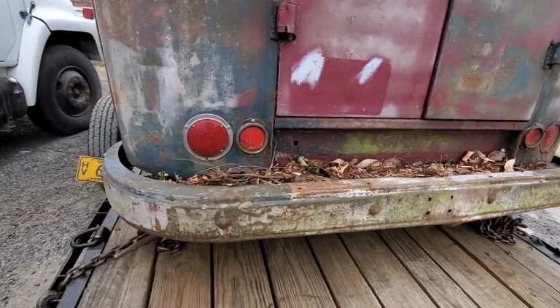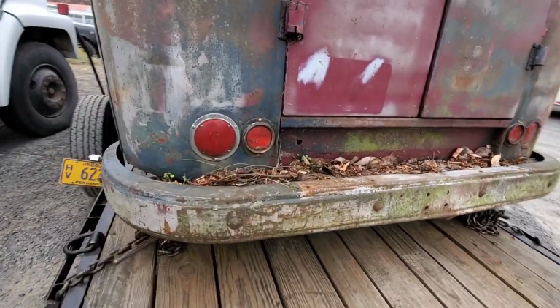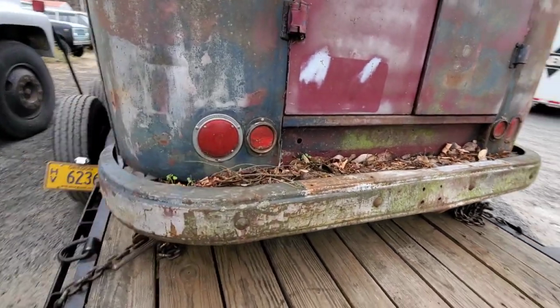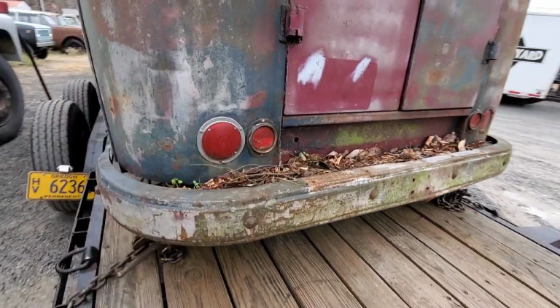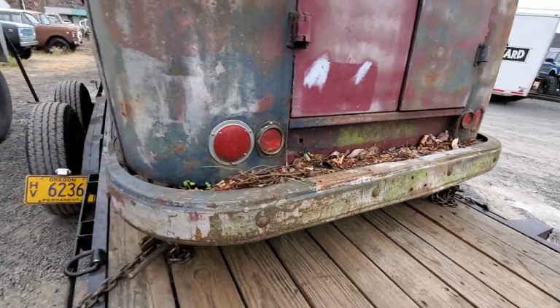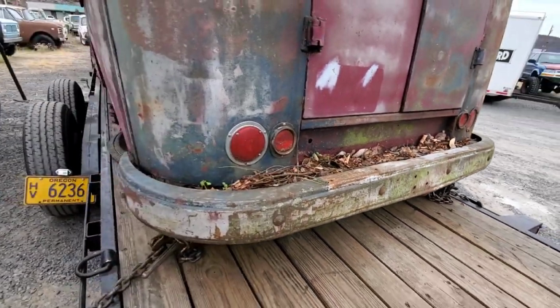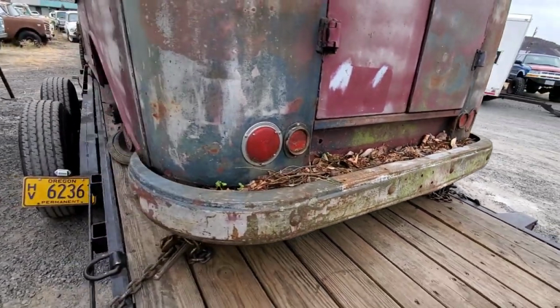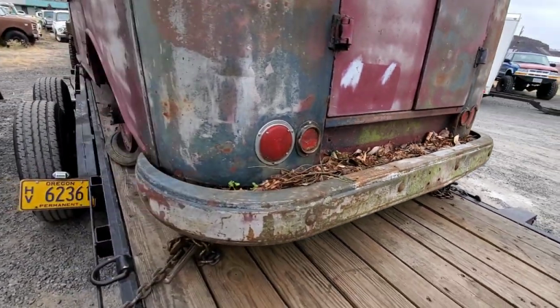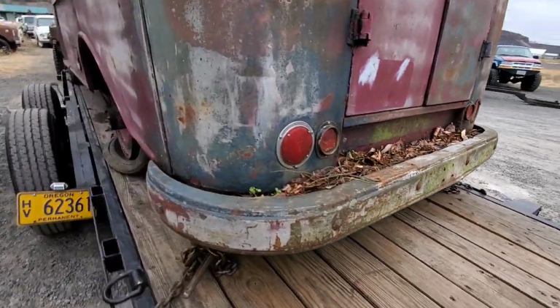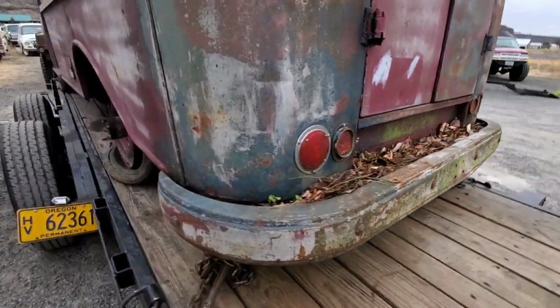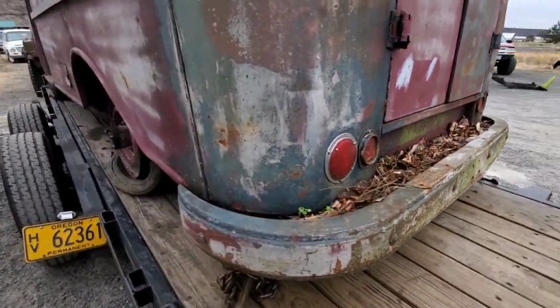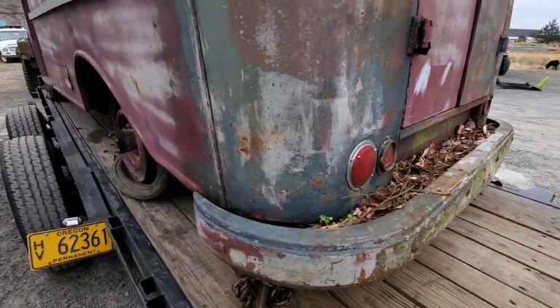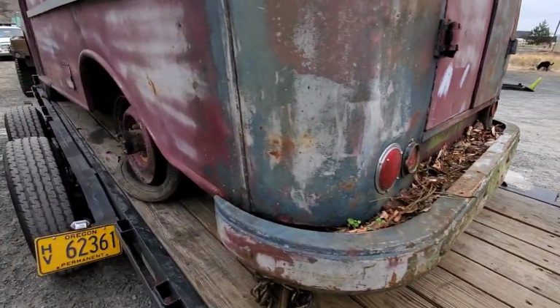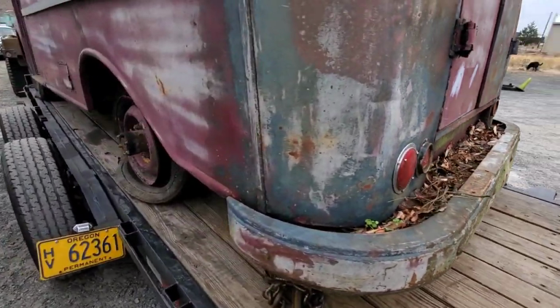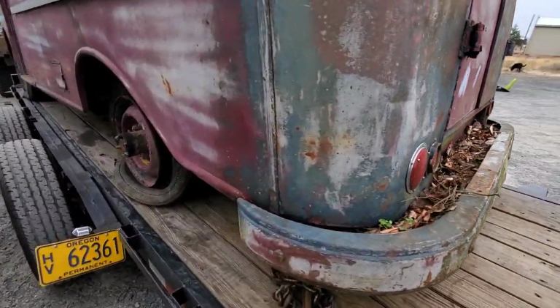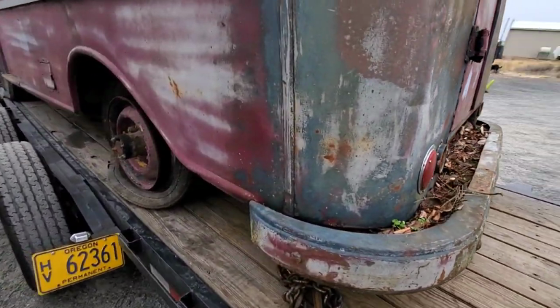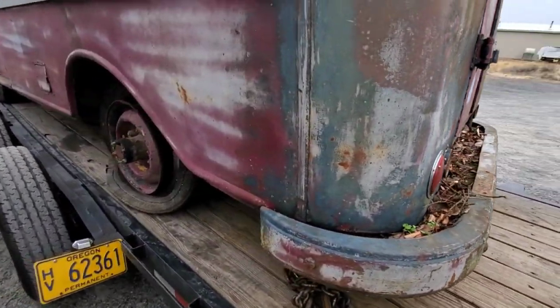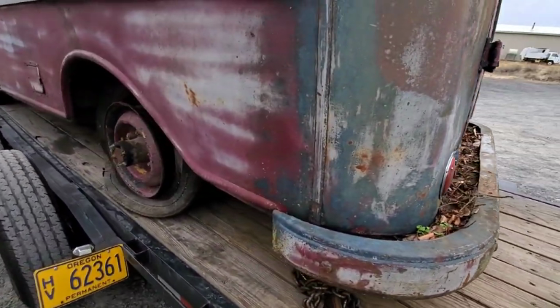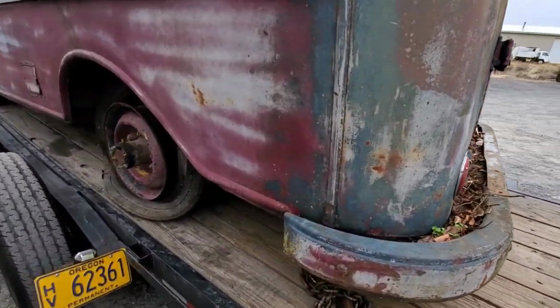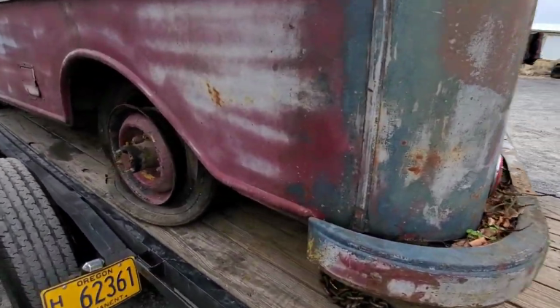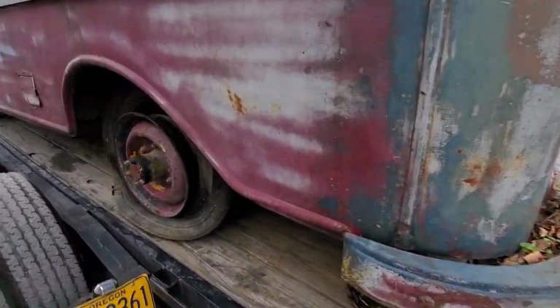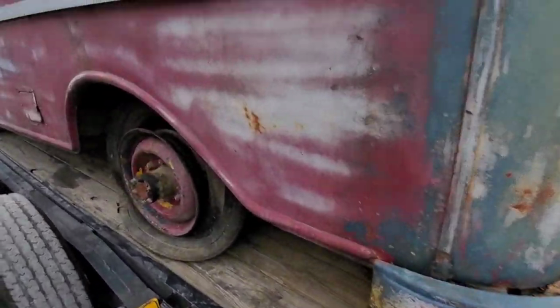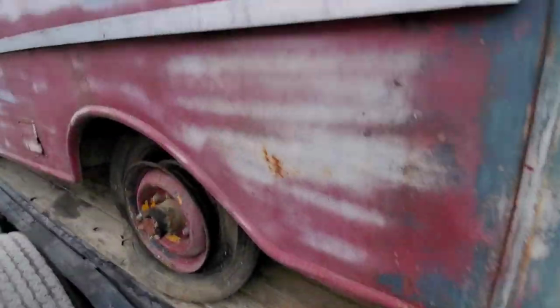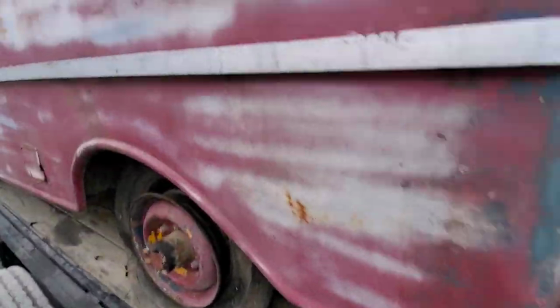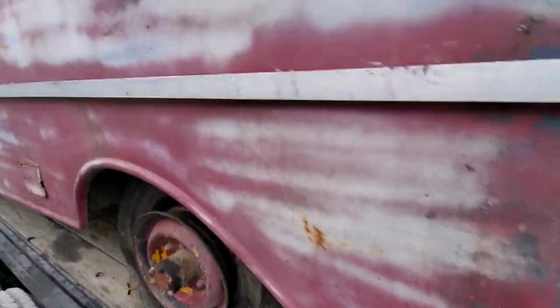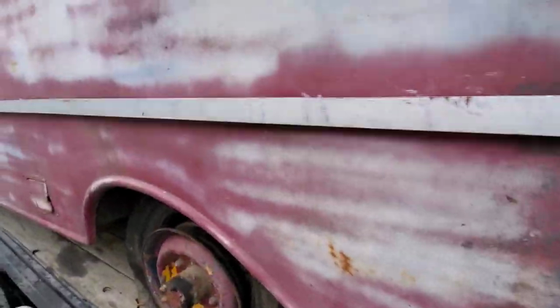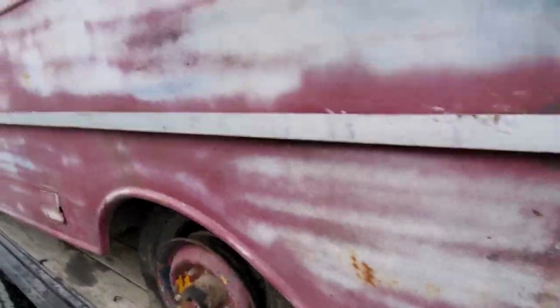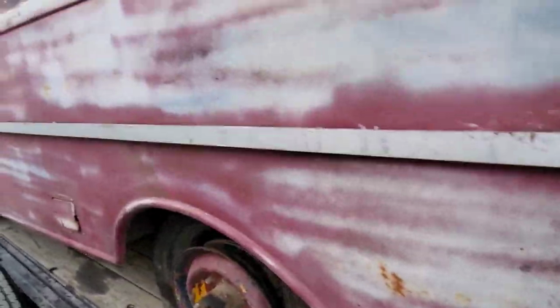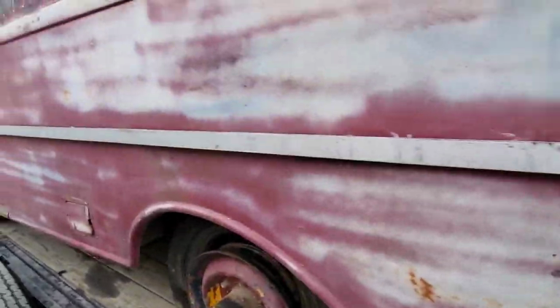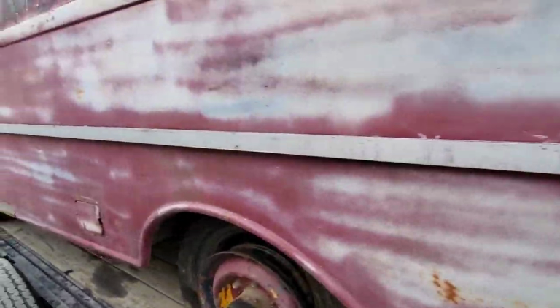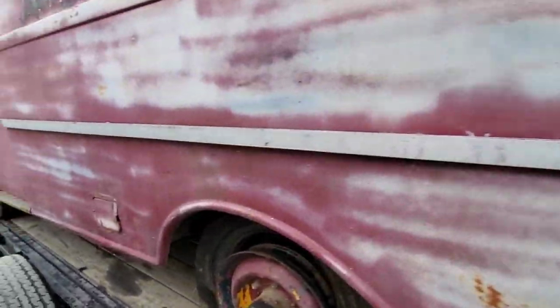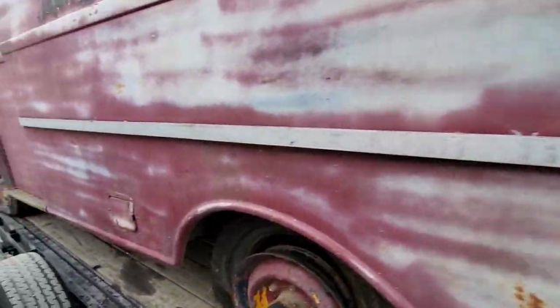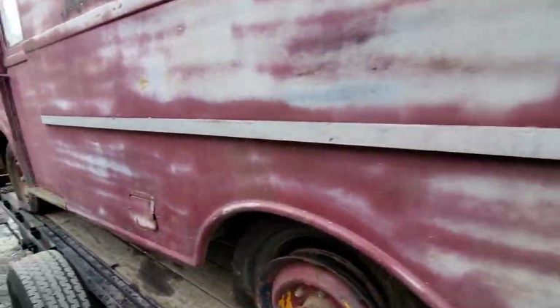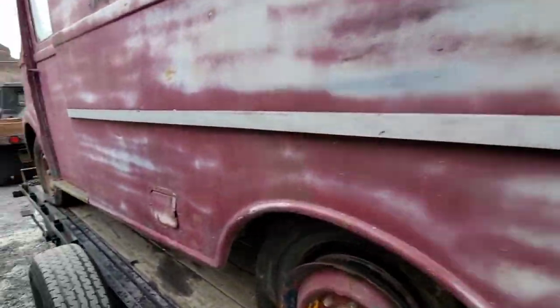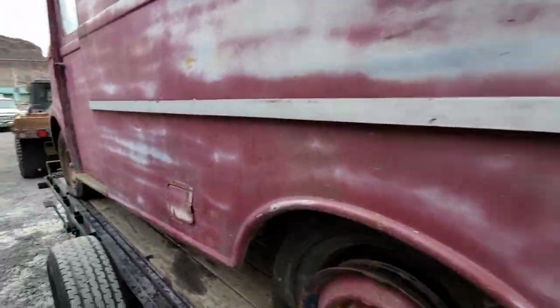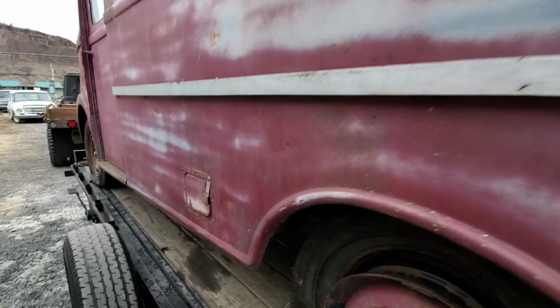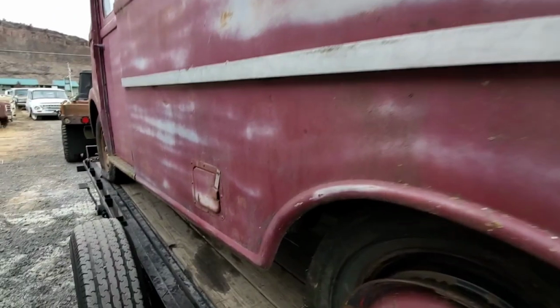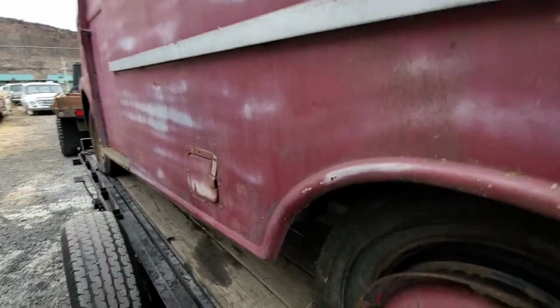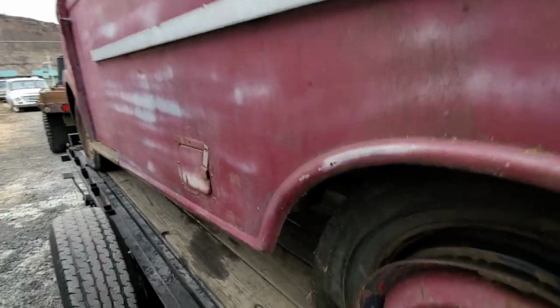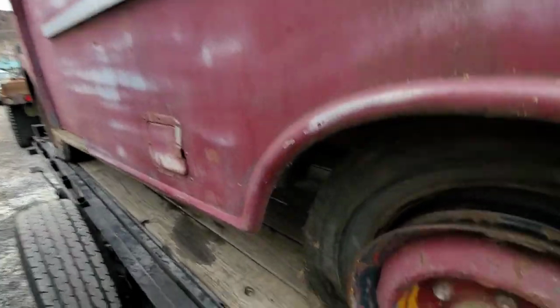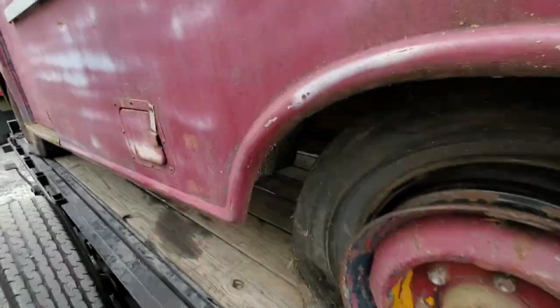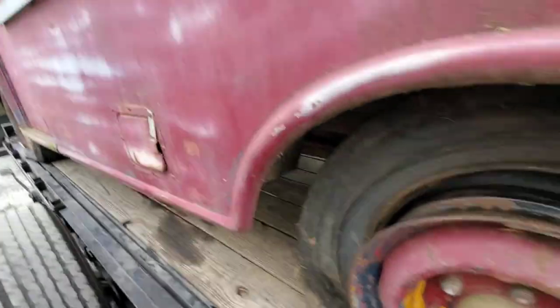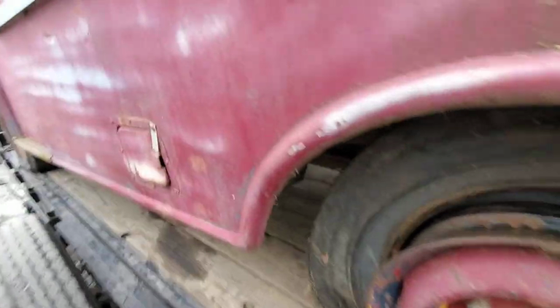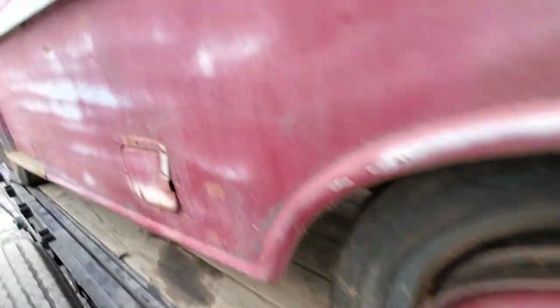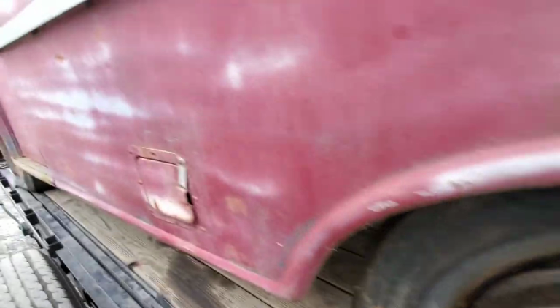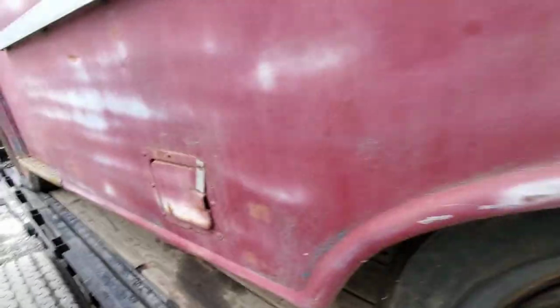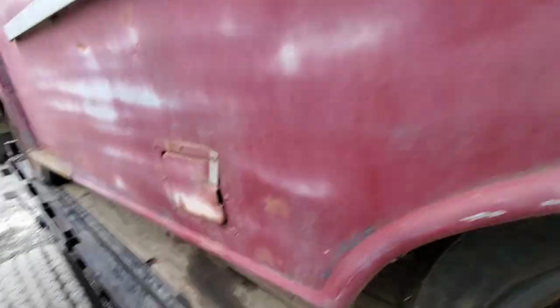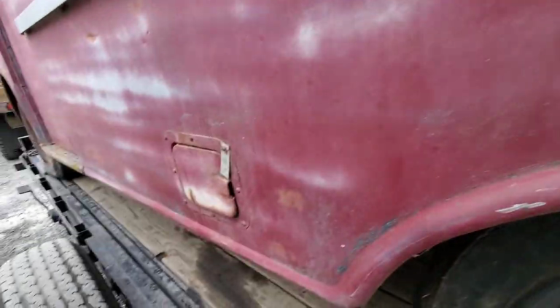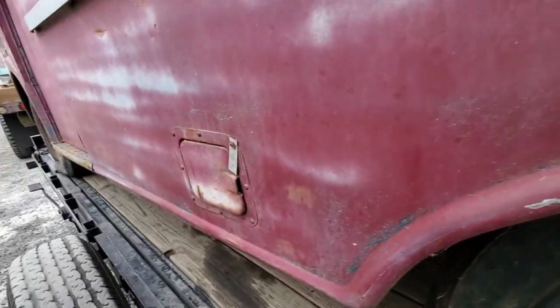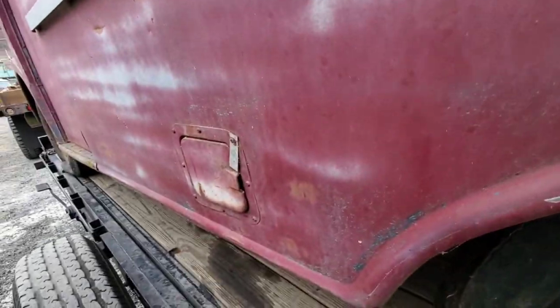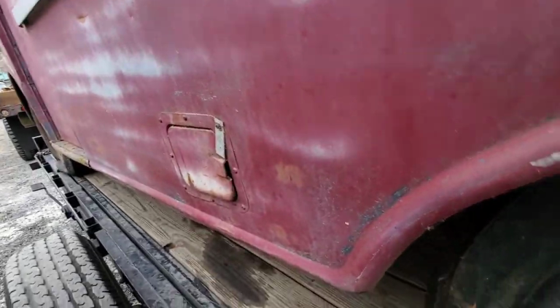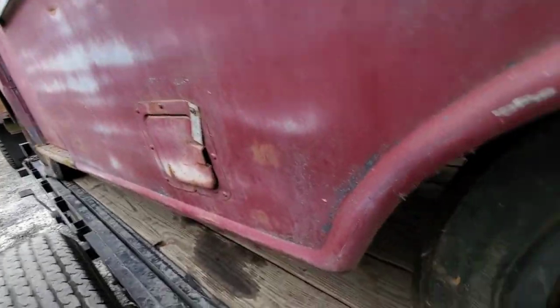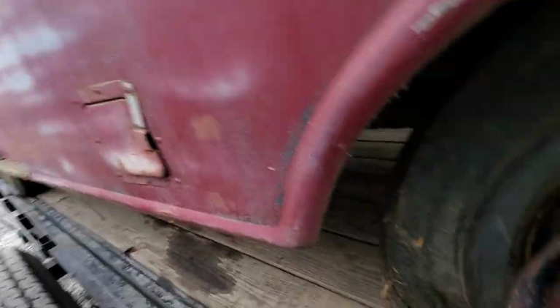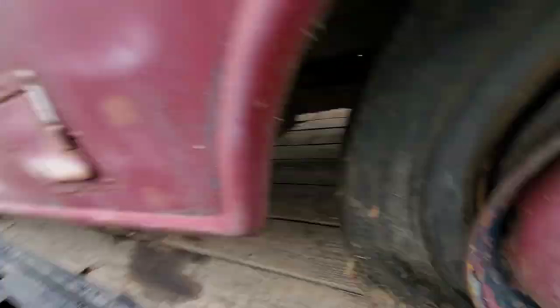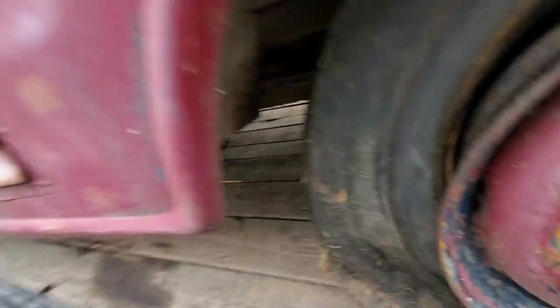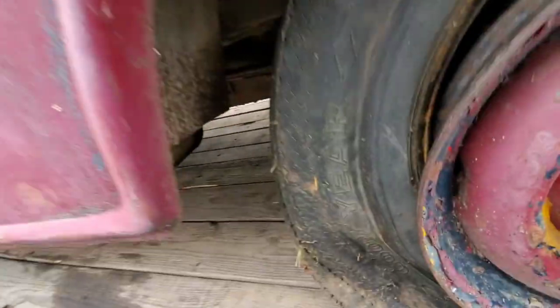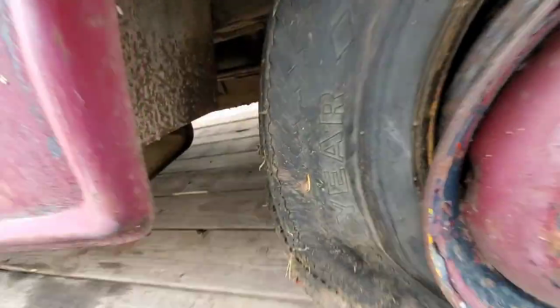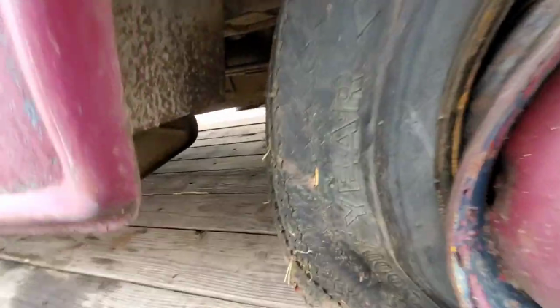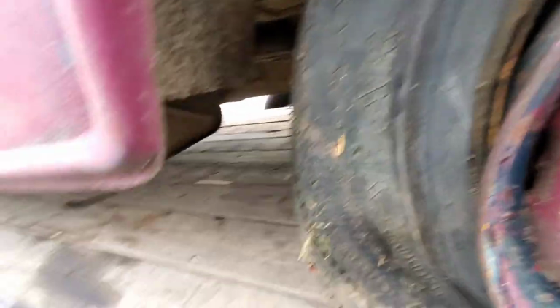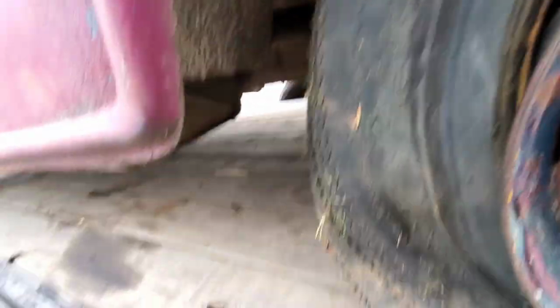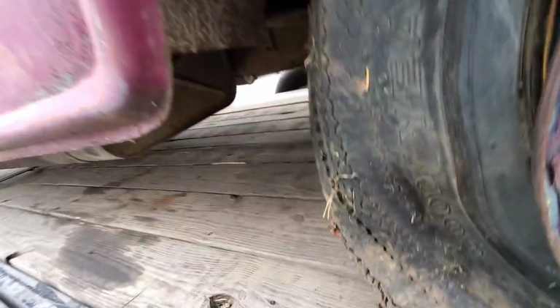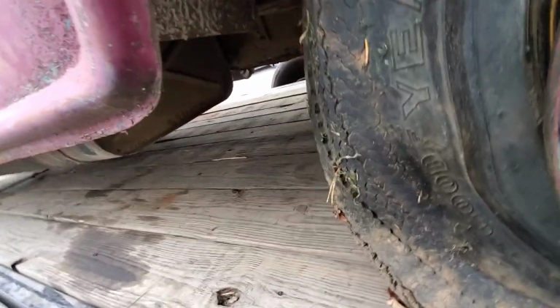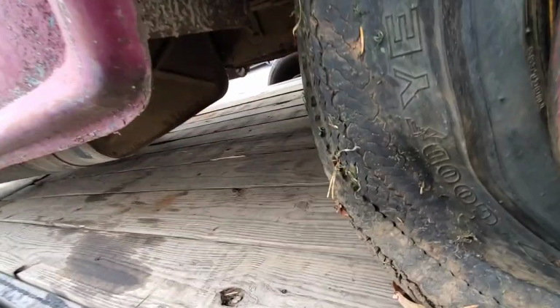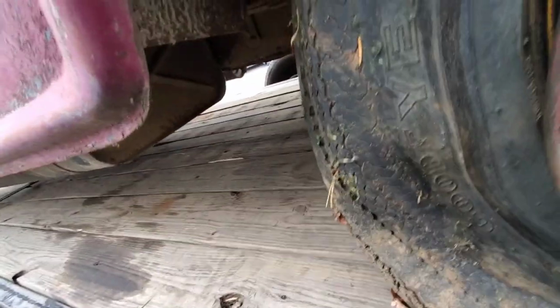Got to get those leaves cleaned out of it. Got the rub rail. I'm sure this fuel tank is no good anymore.